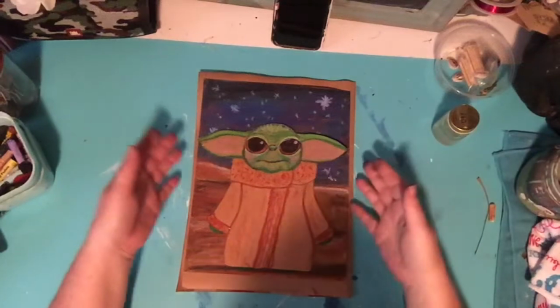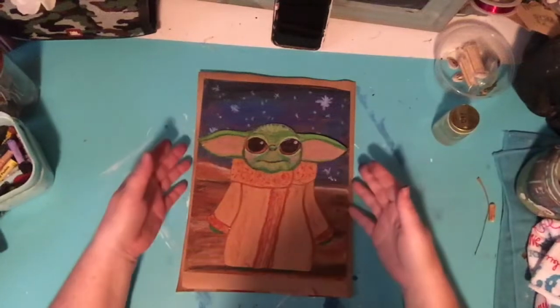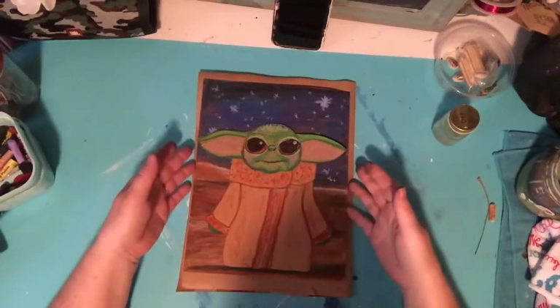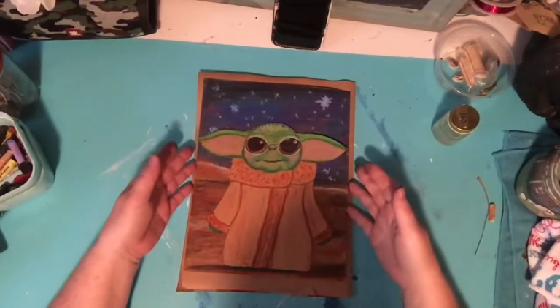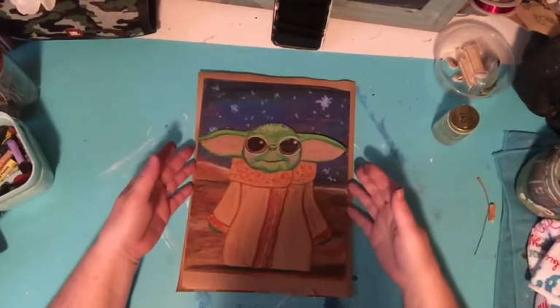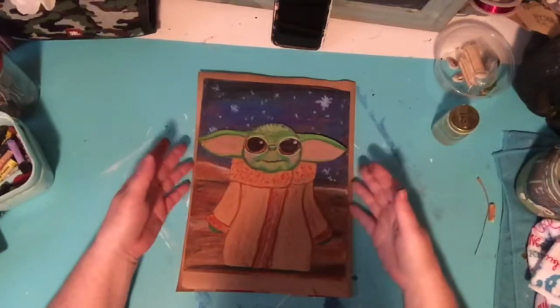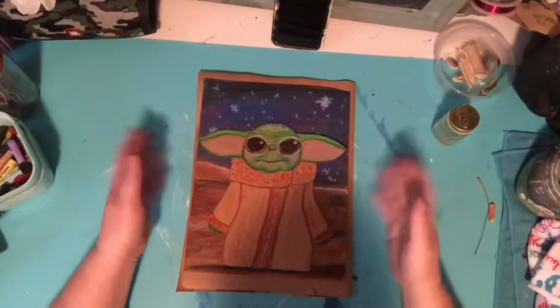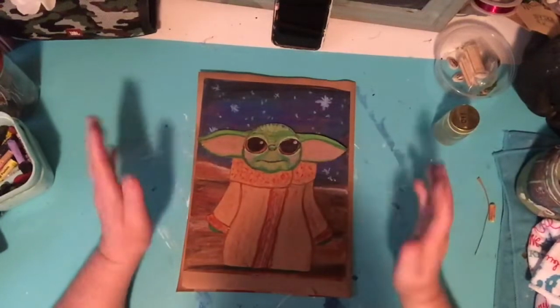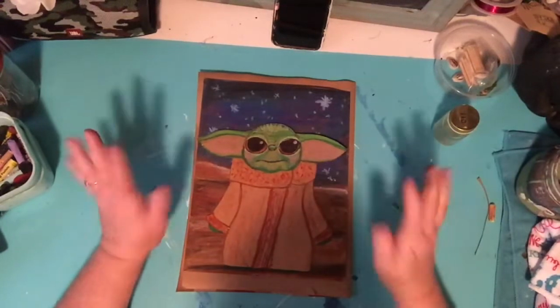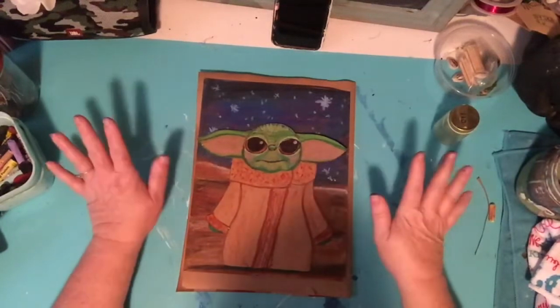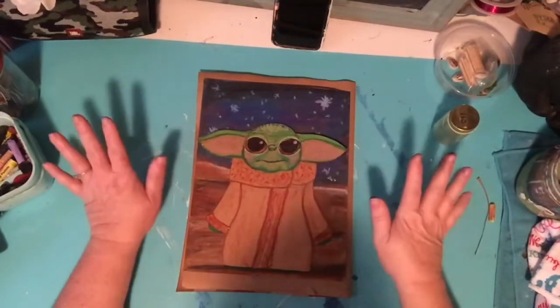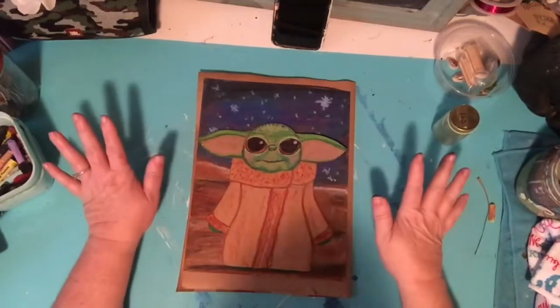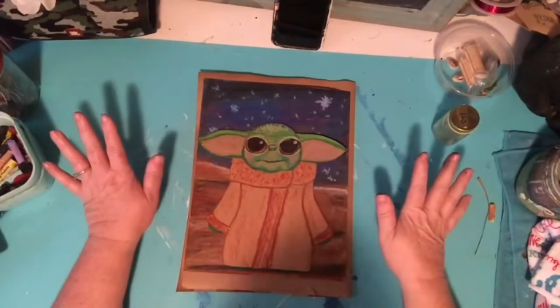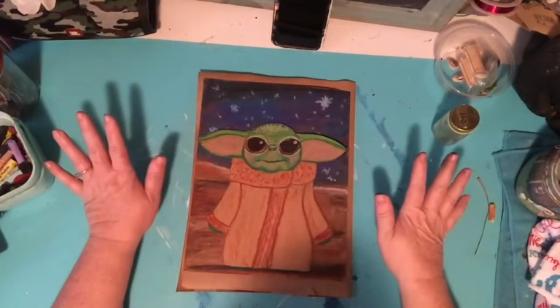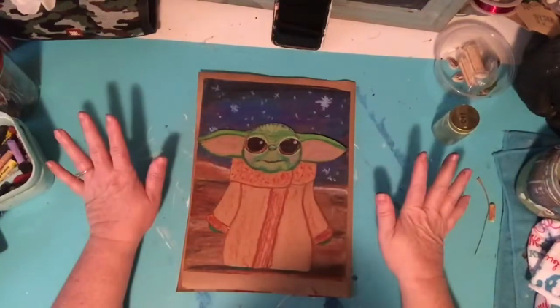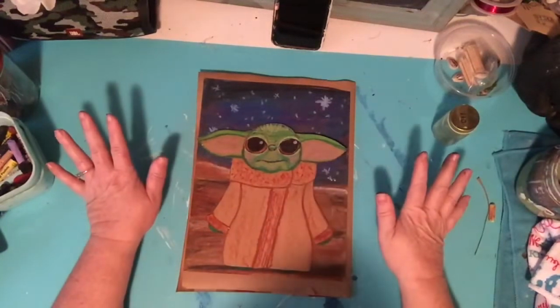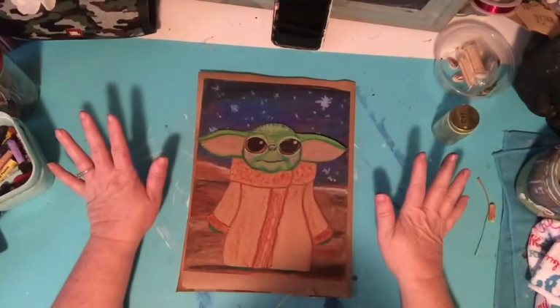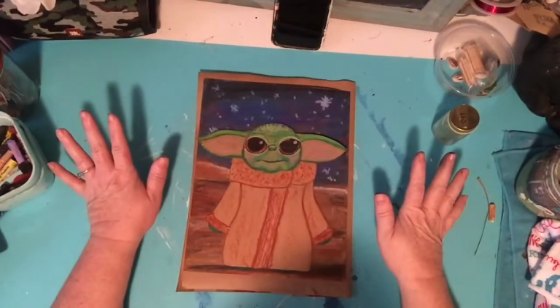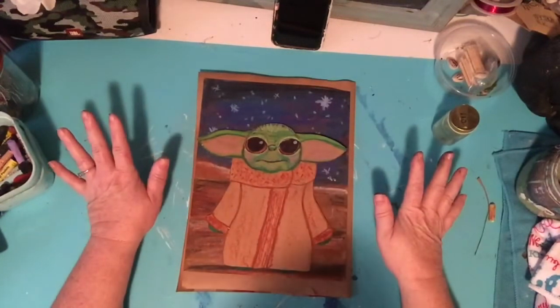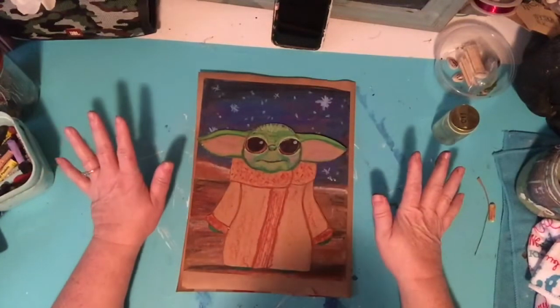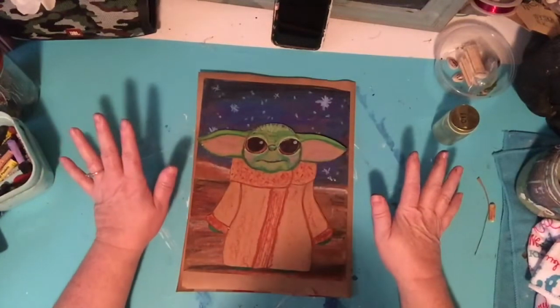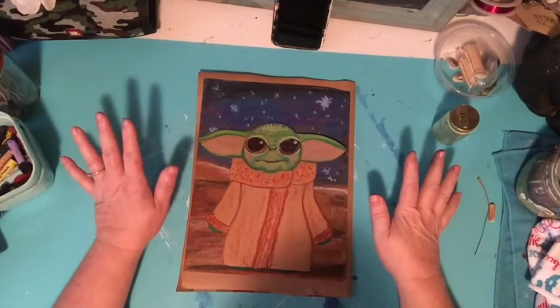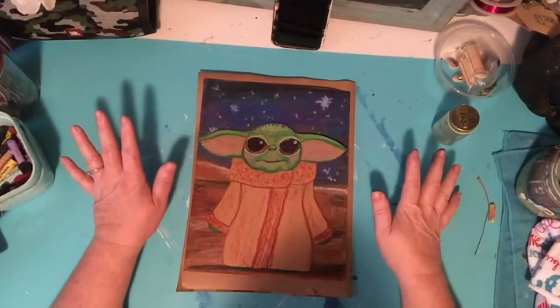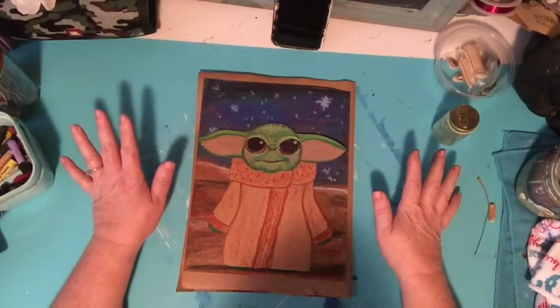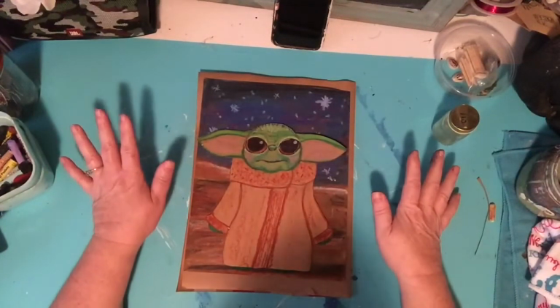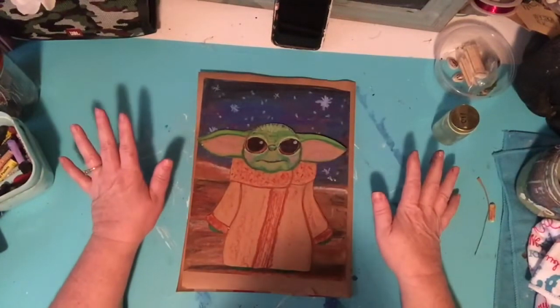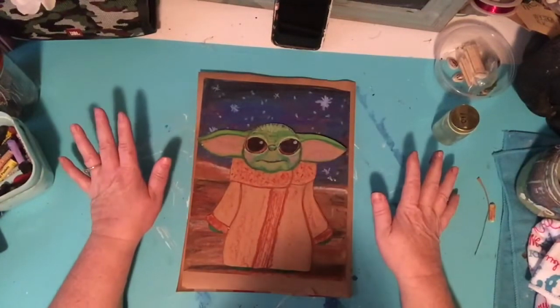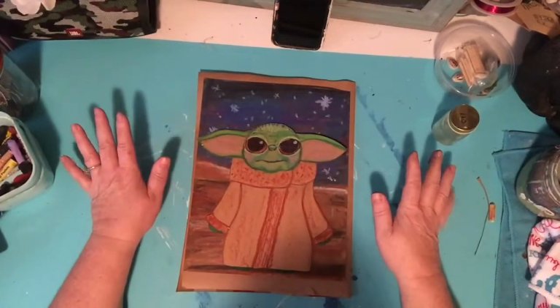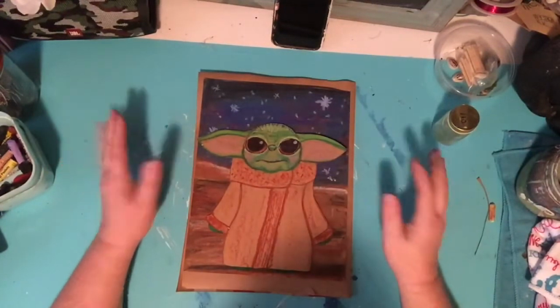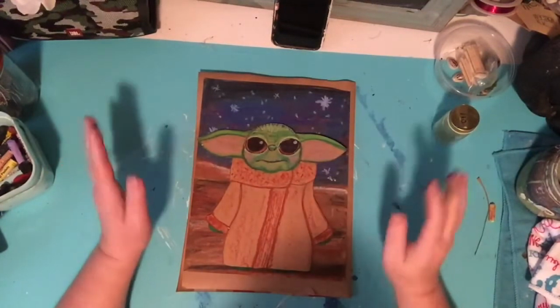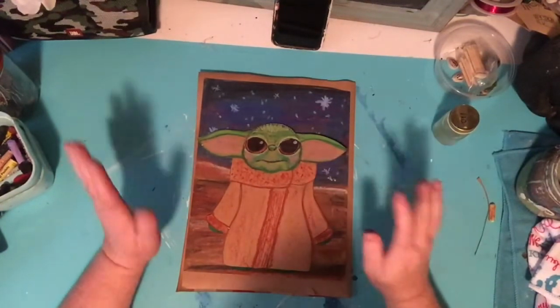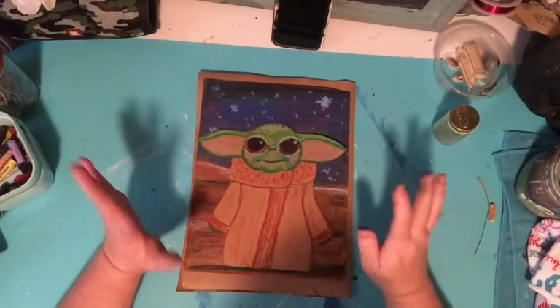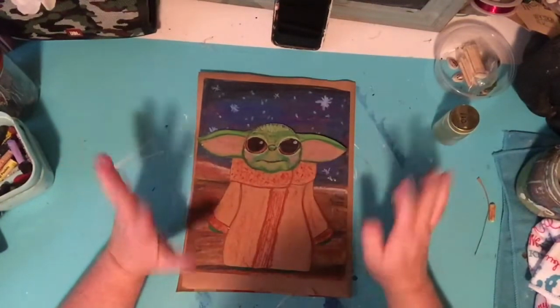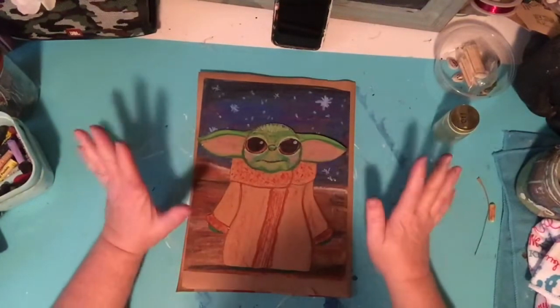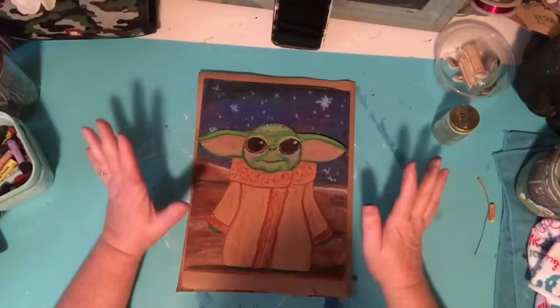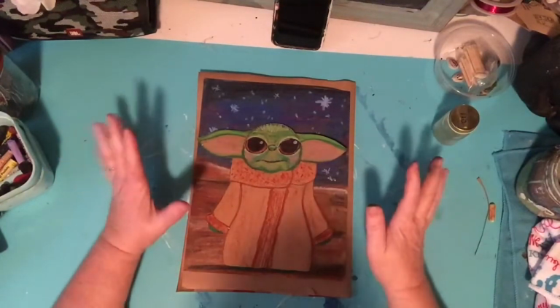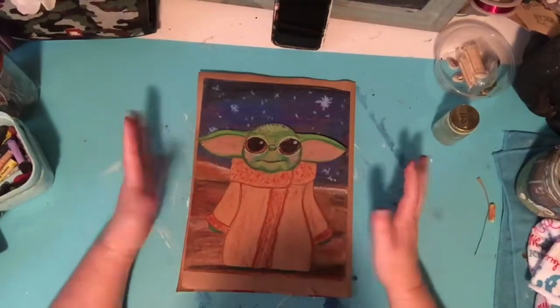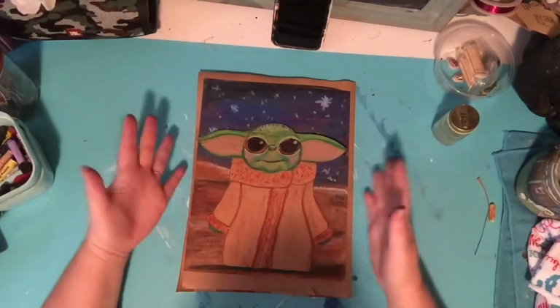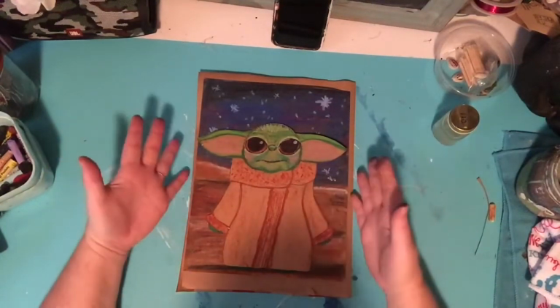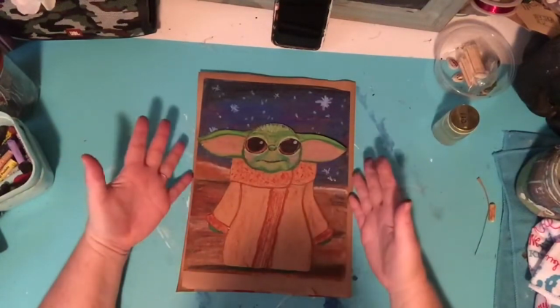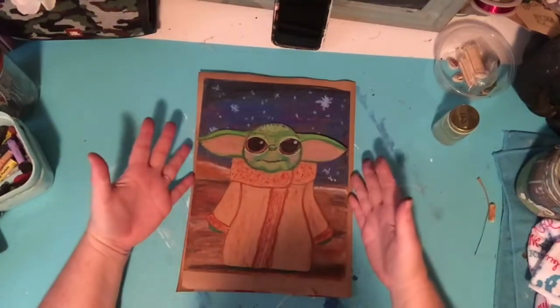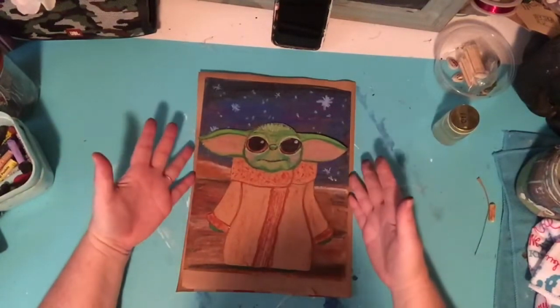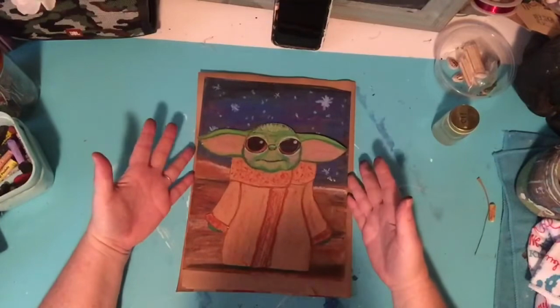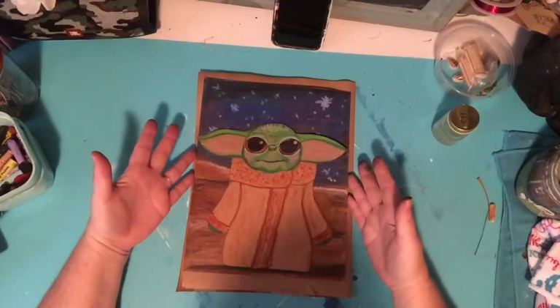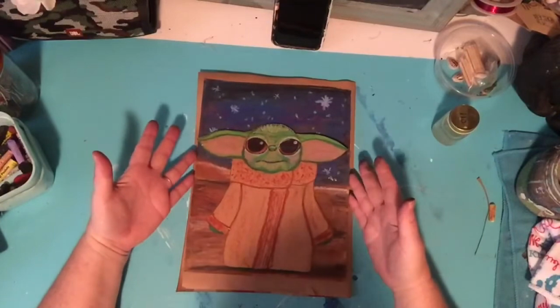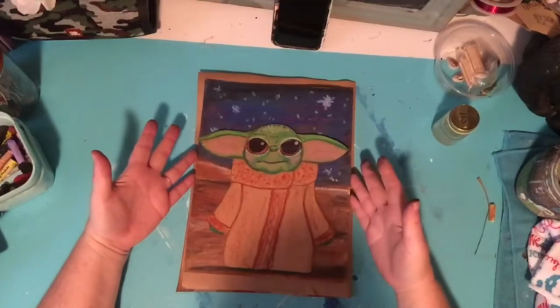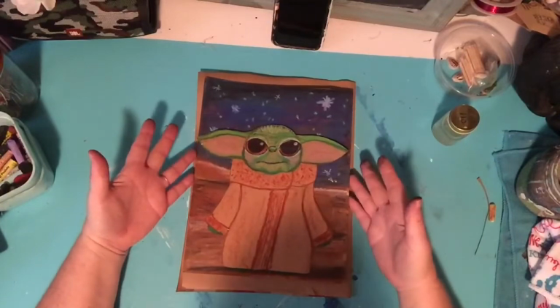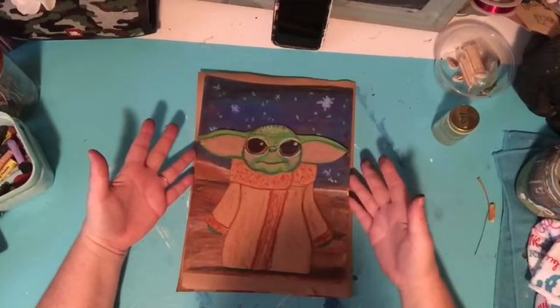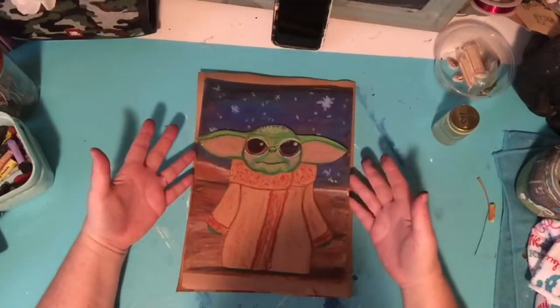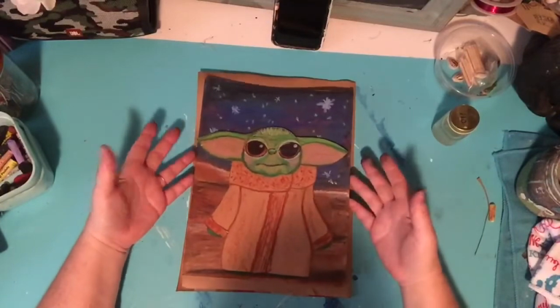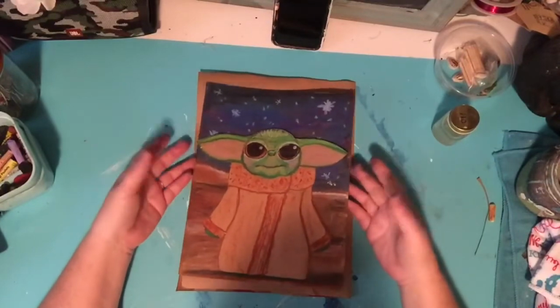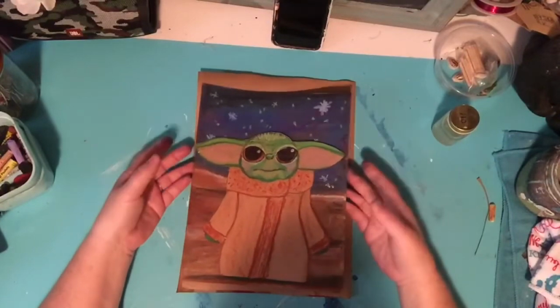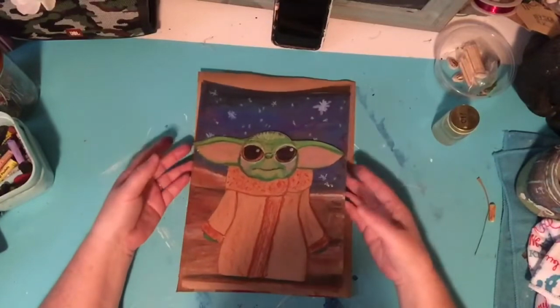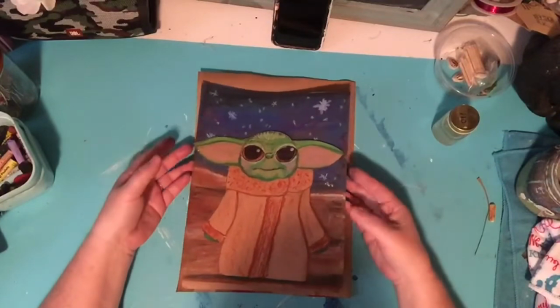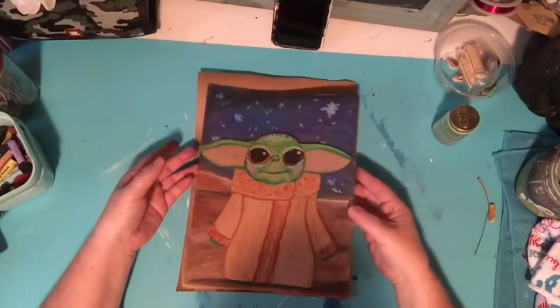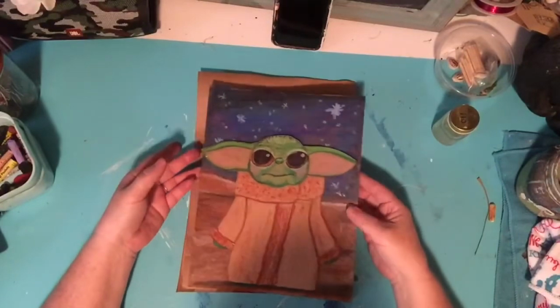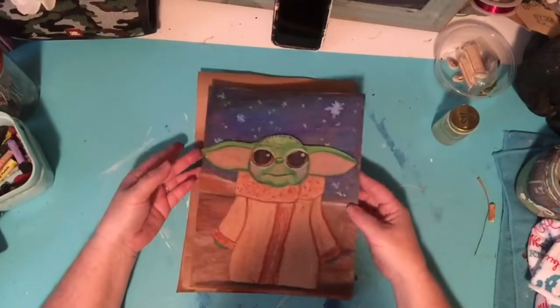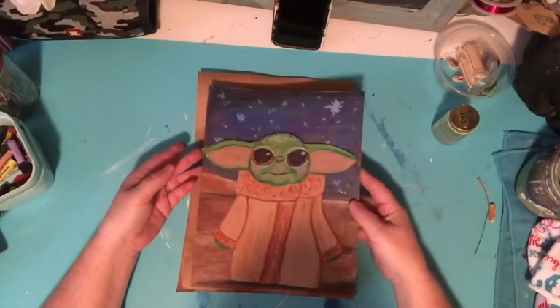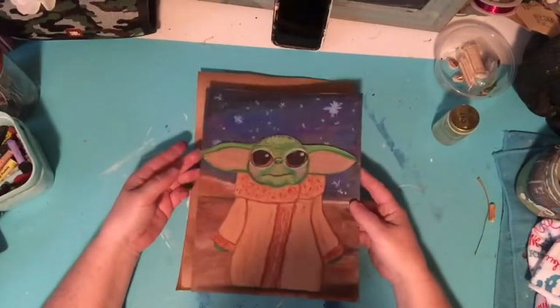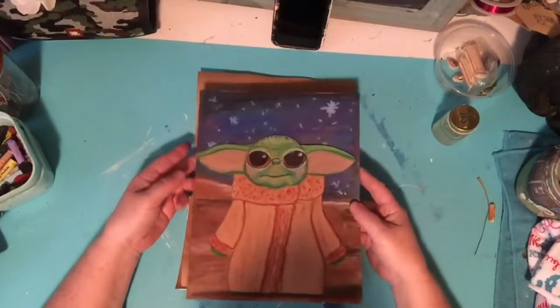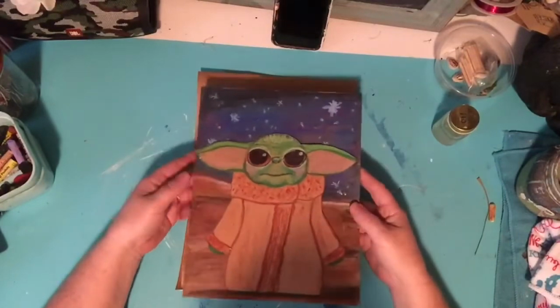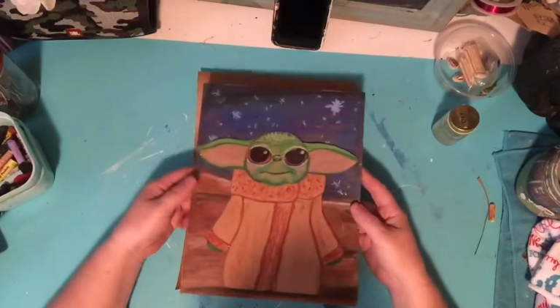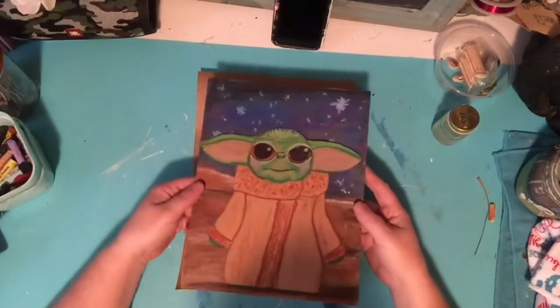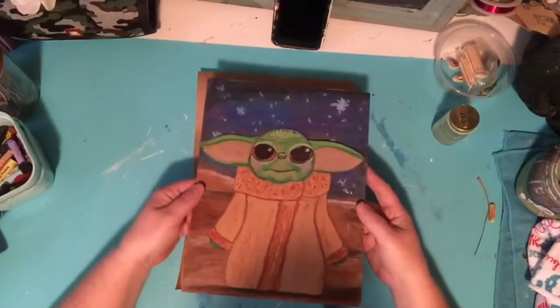I couldn't let this day go by without doing a Baby Yoda. Everybody's got Baby Yoda on their mind because he's so cute!